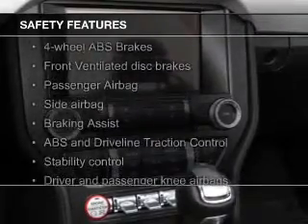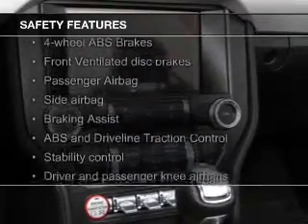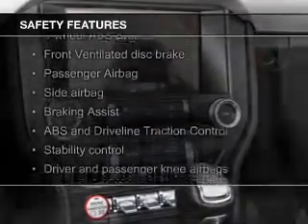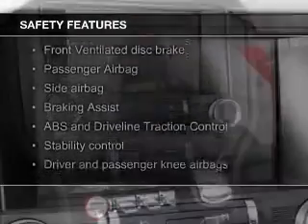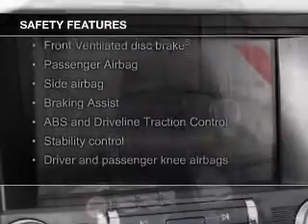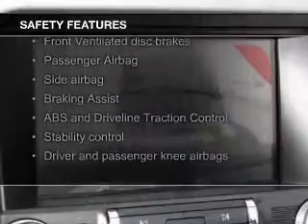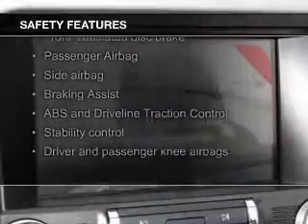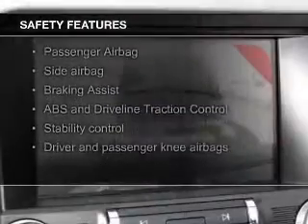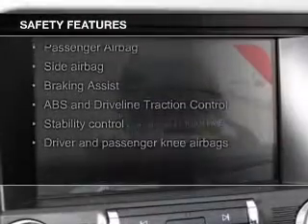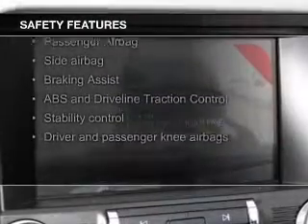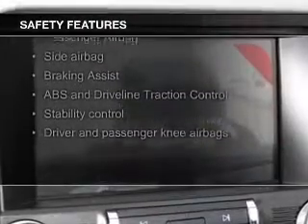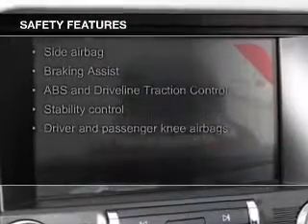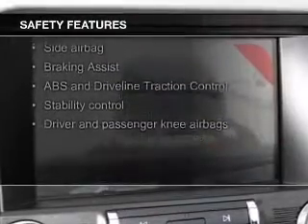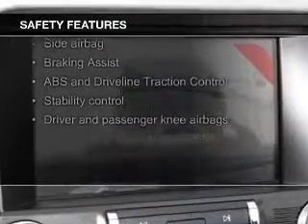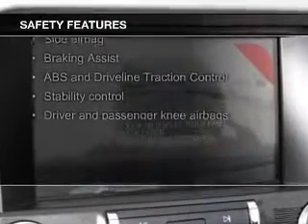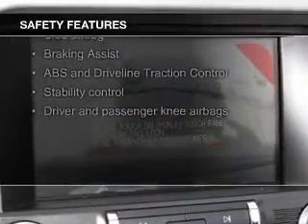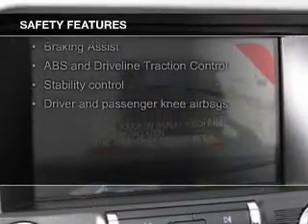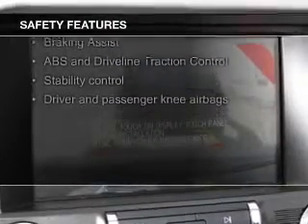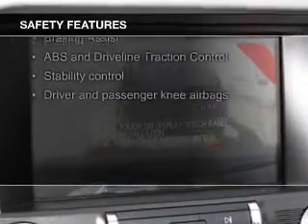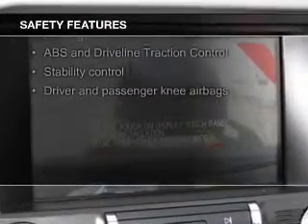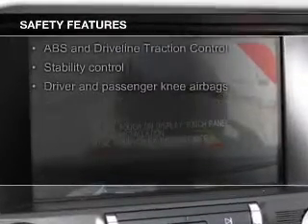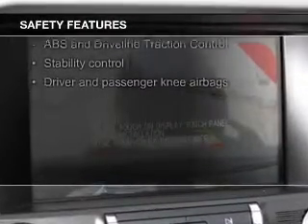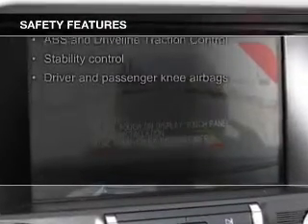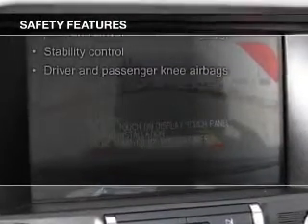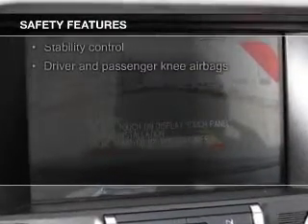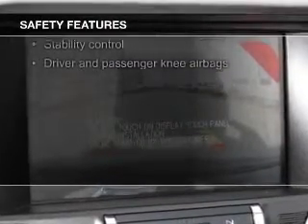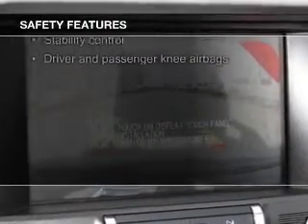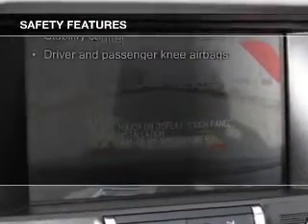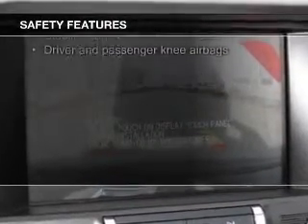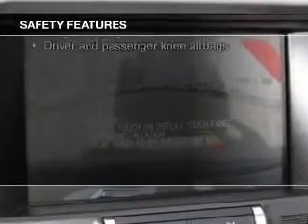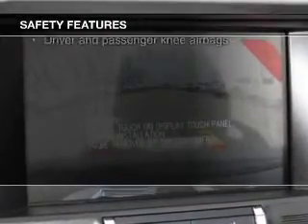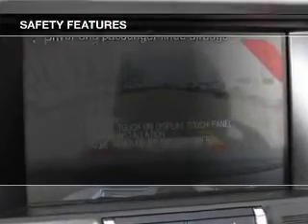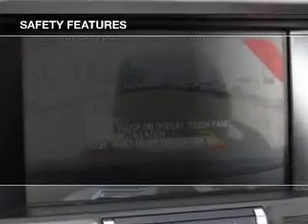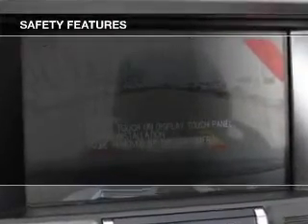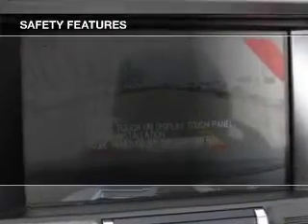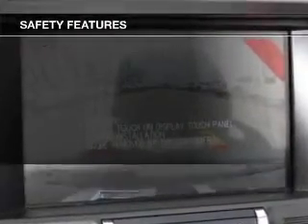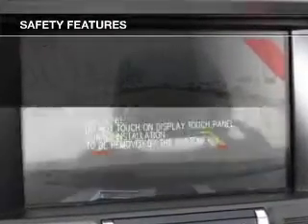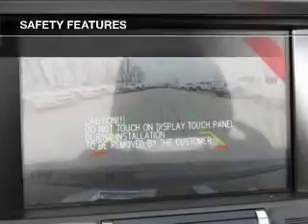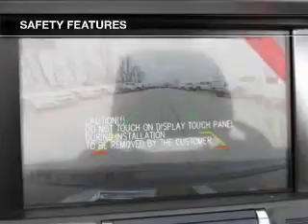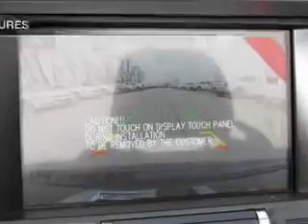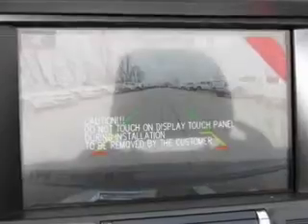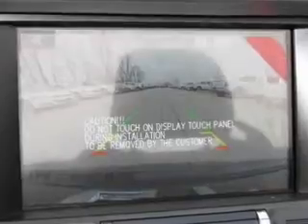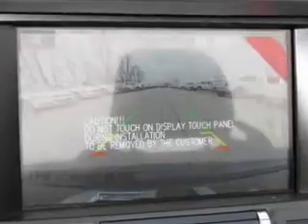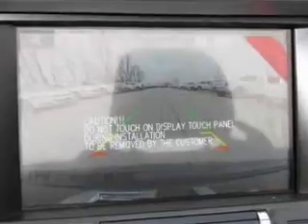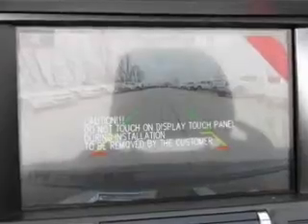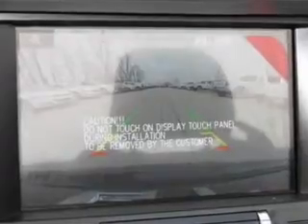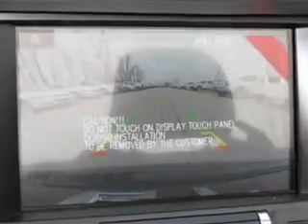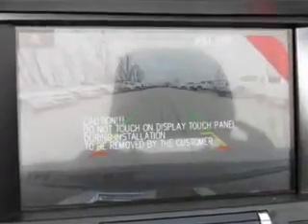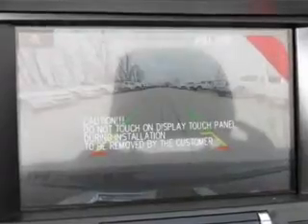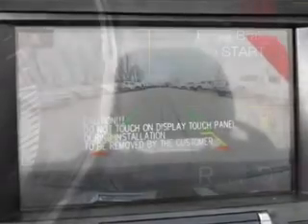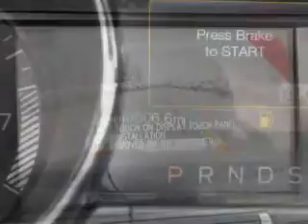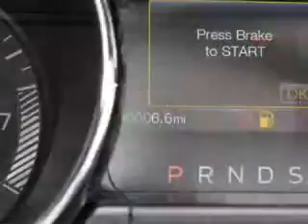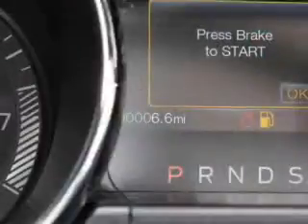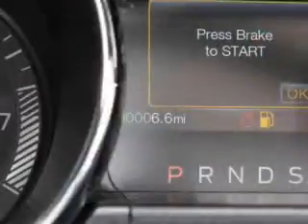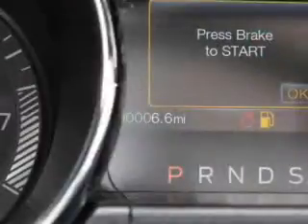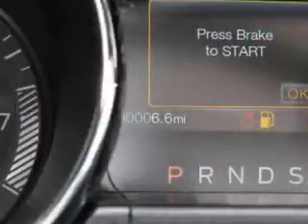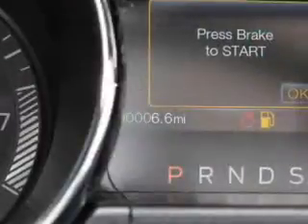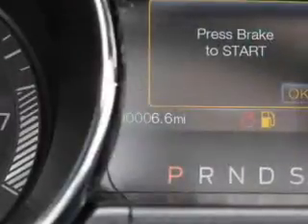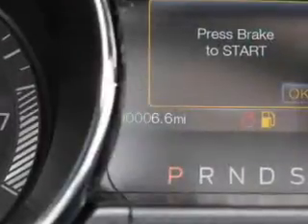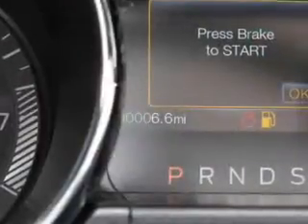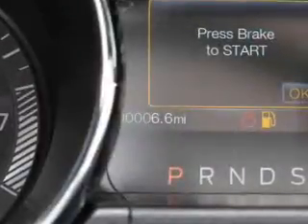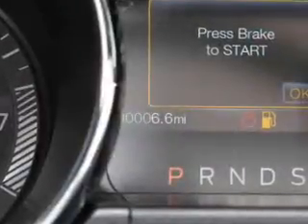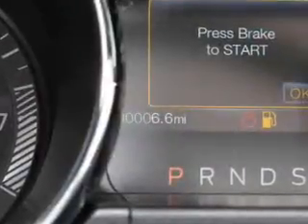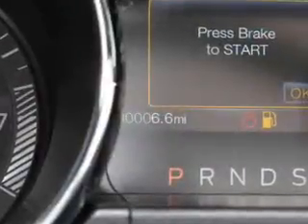A backup camera, fog lights, side airbags, independent suspension, brake assist, and traction control.